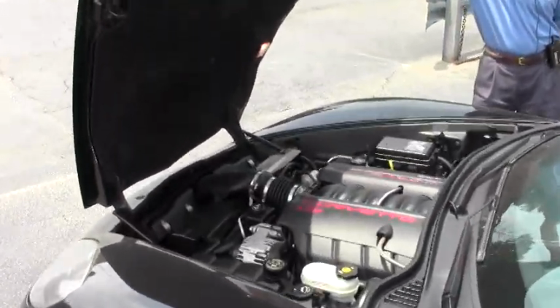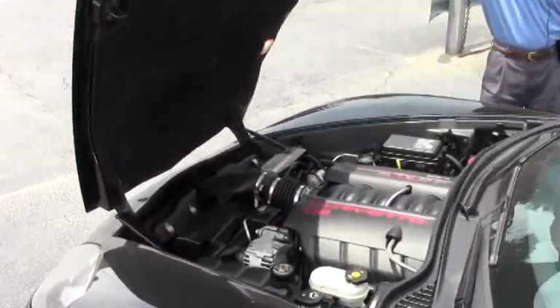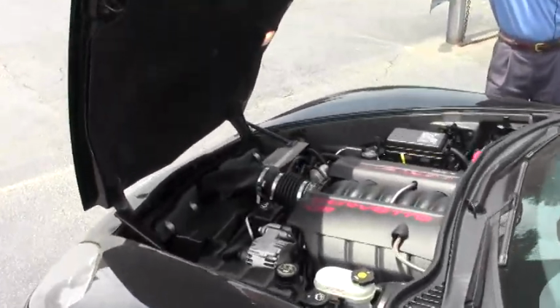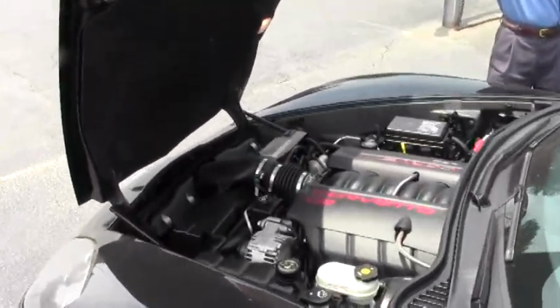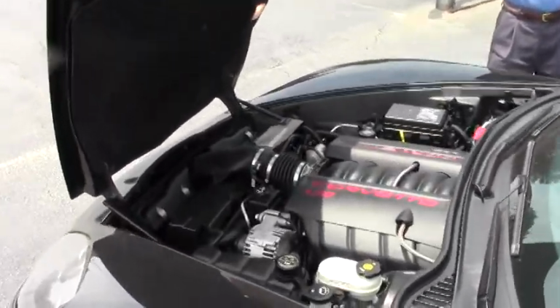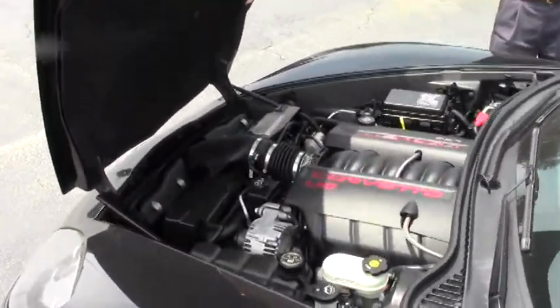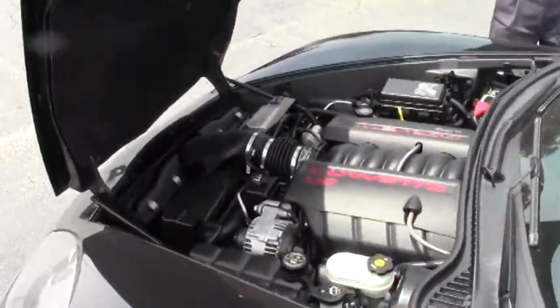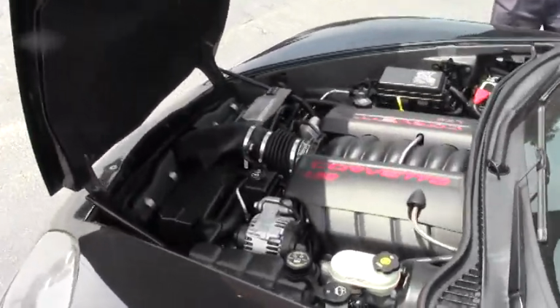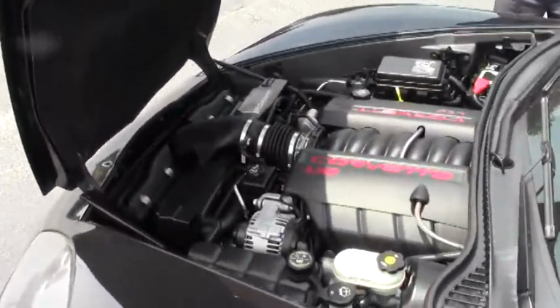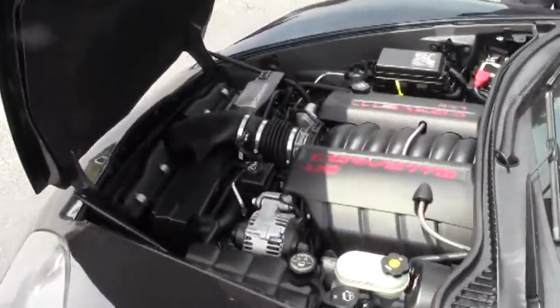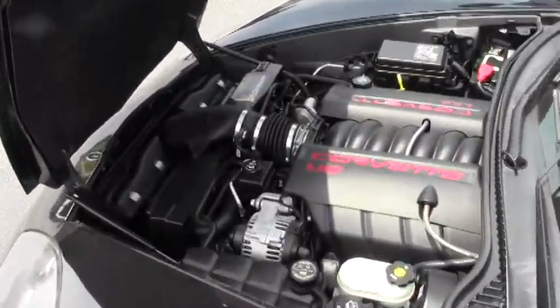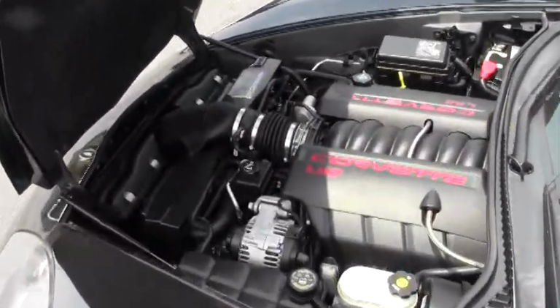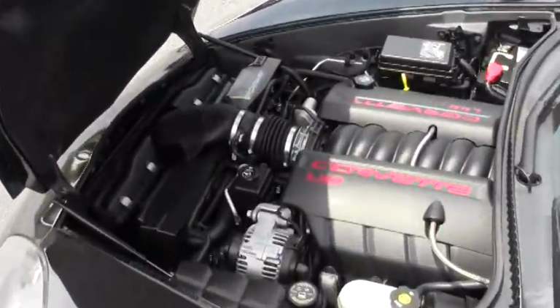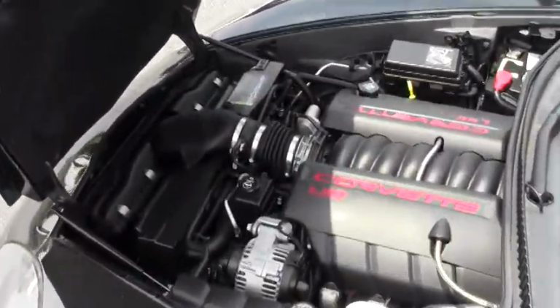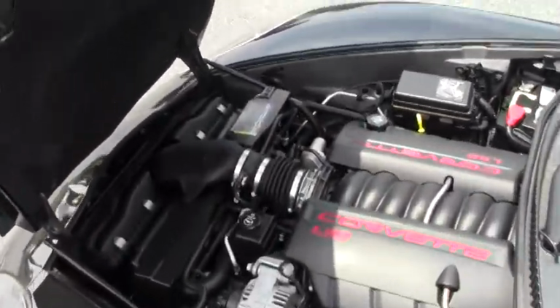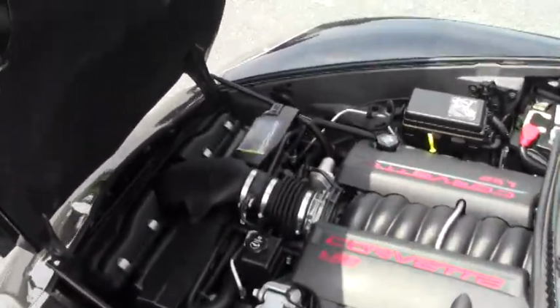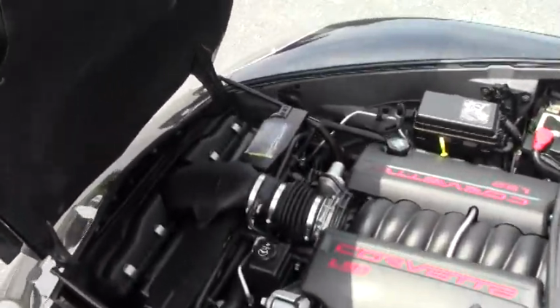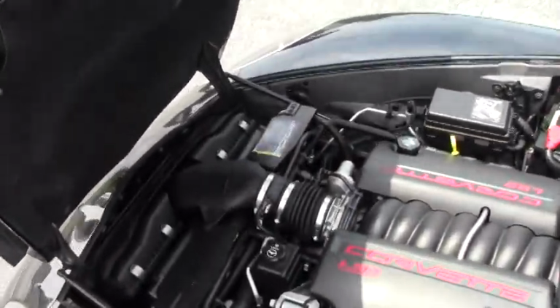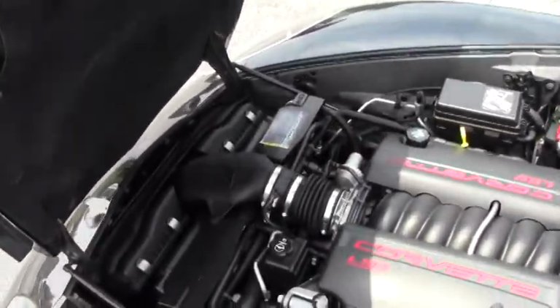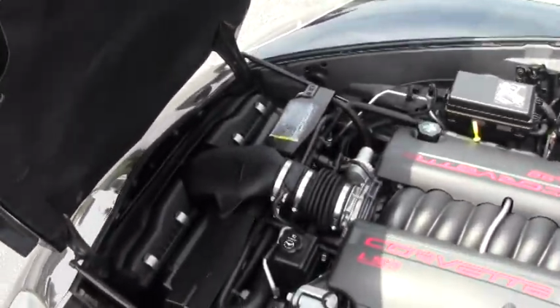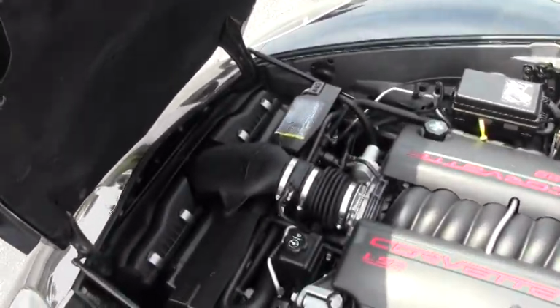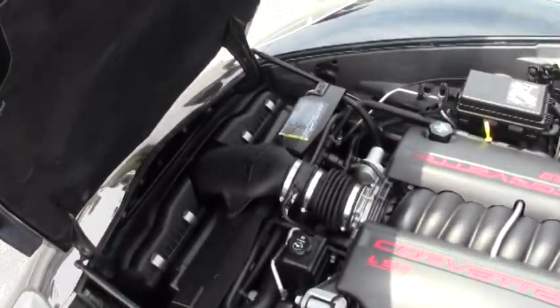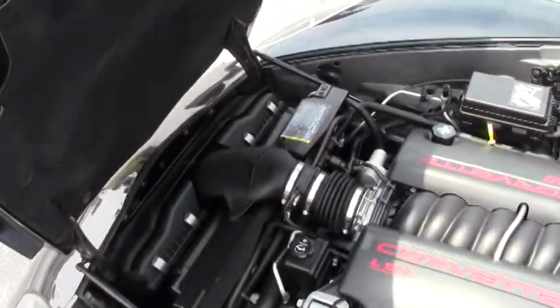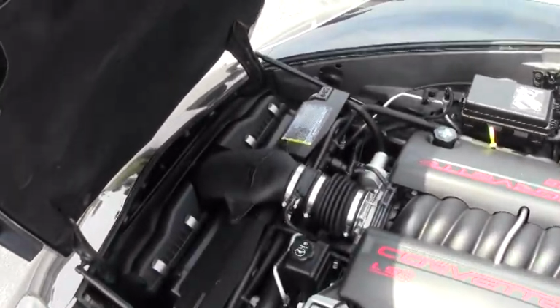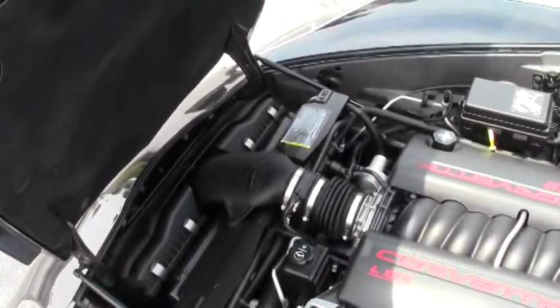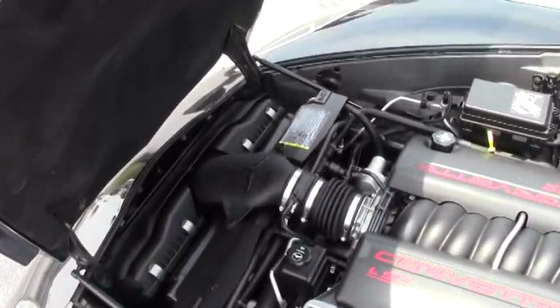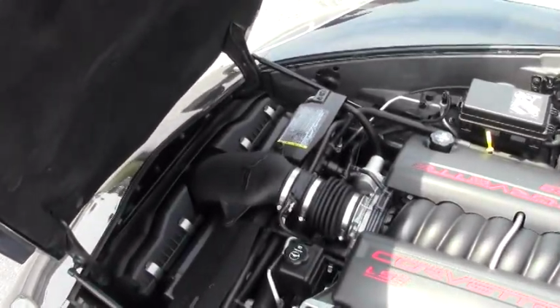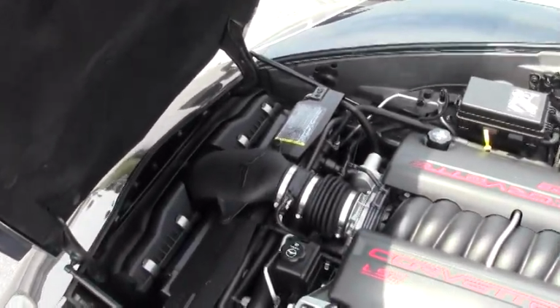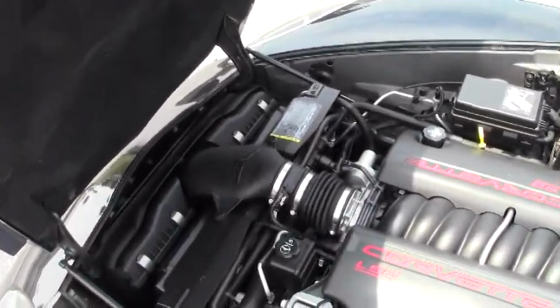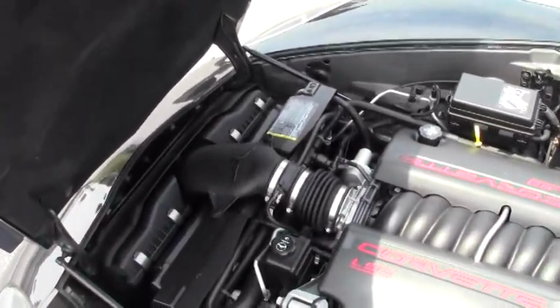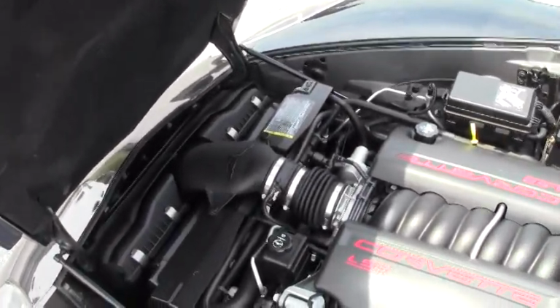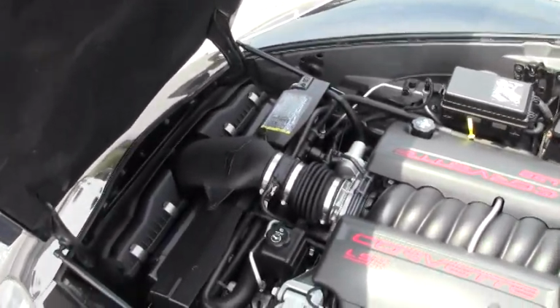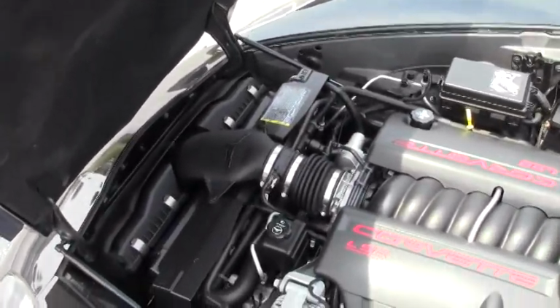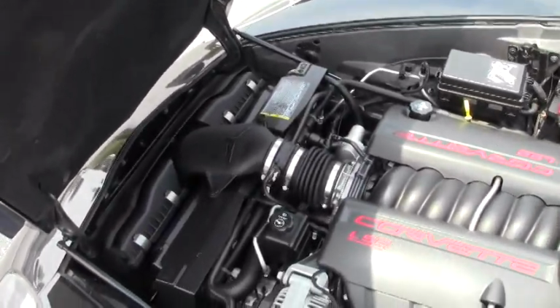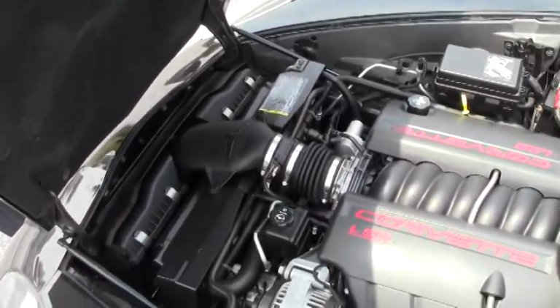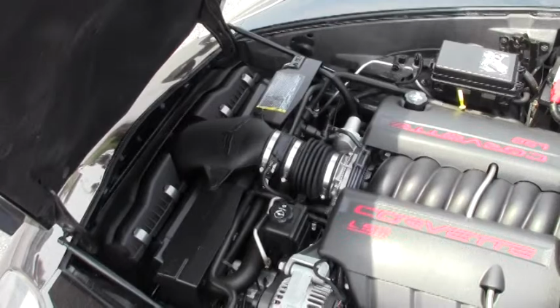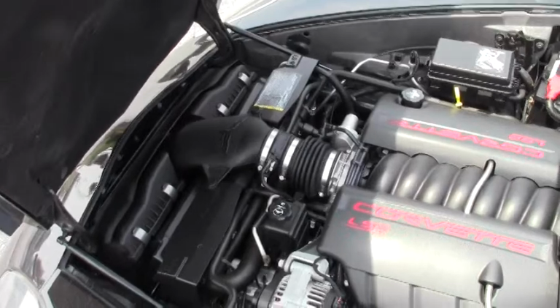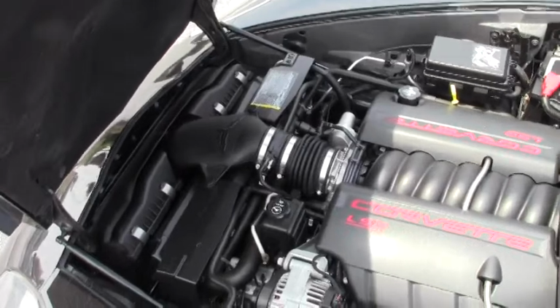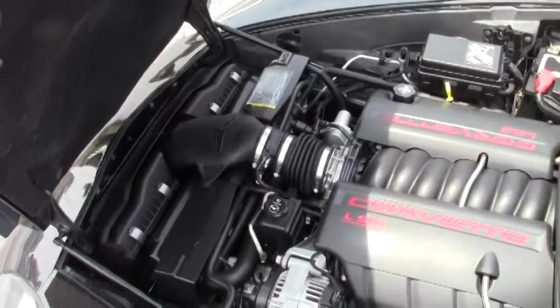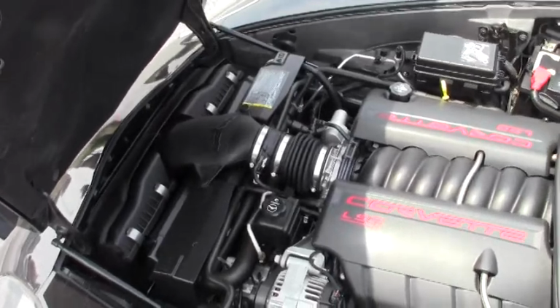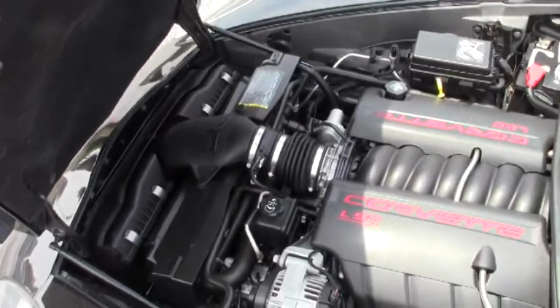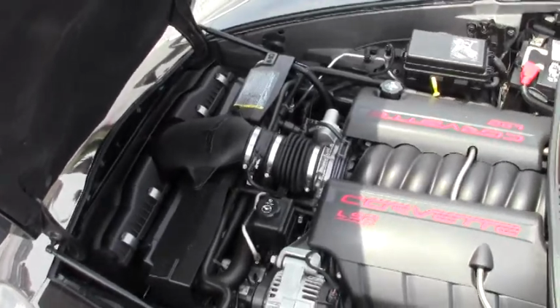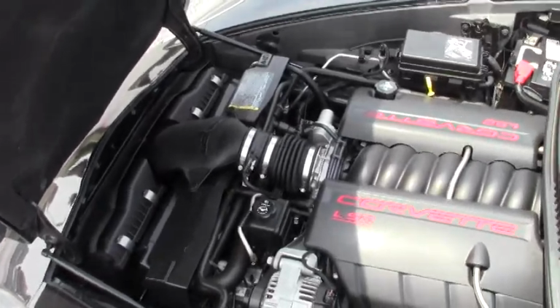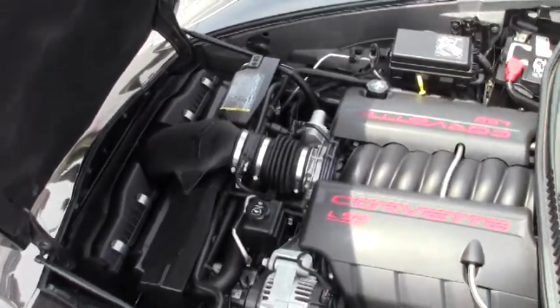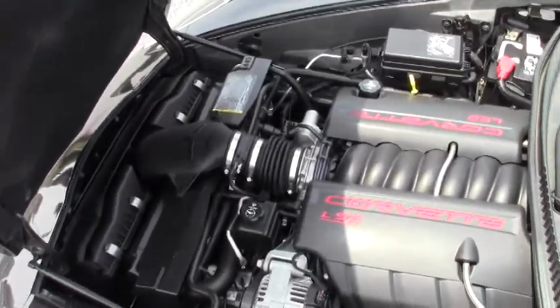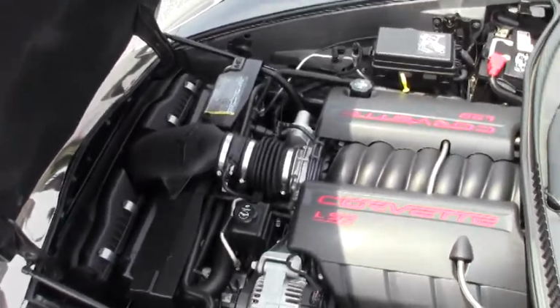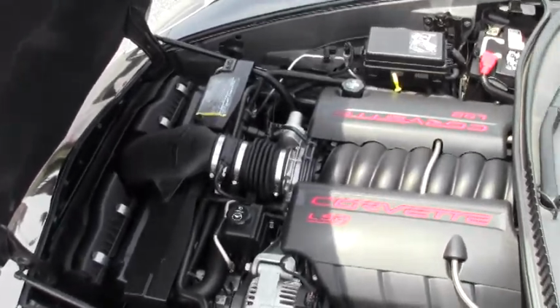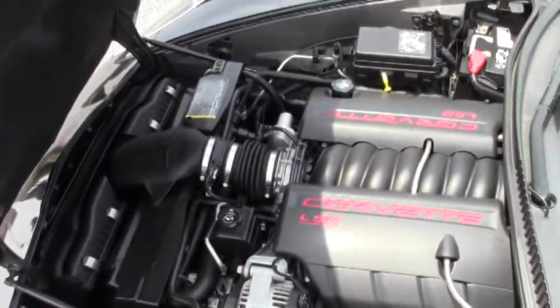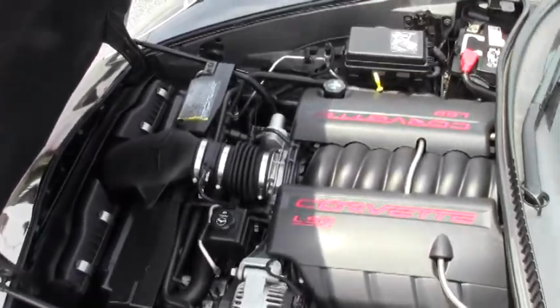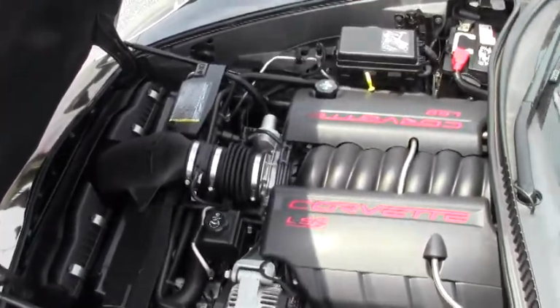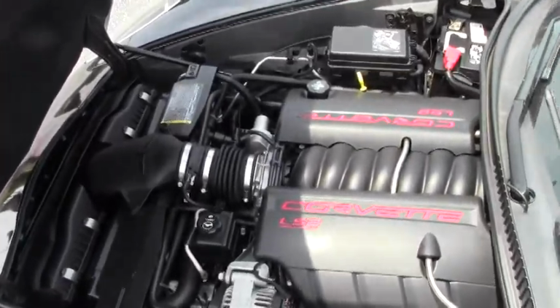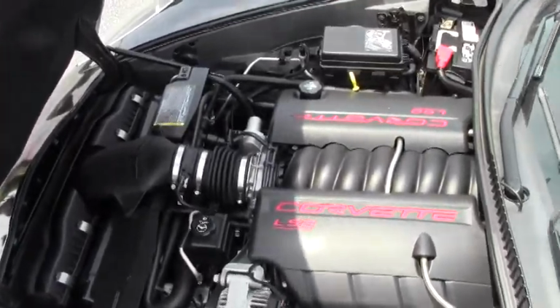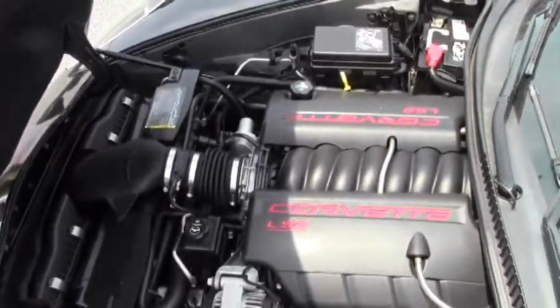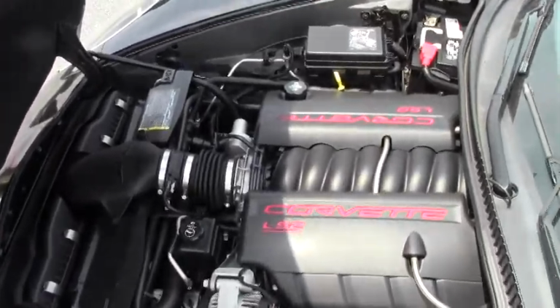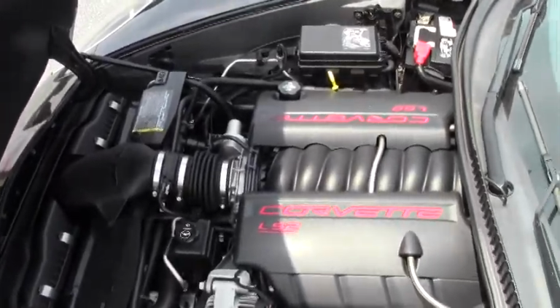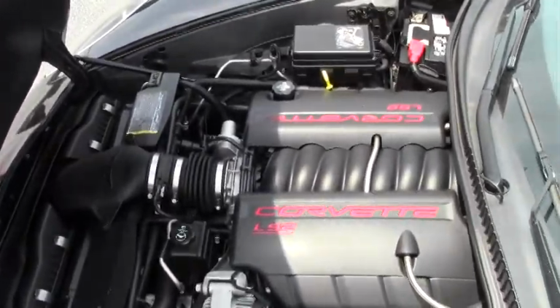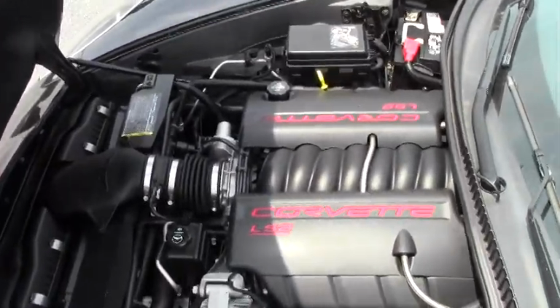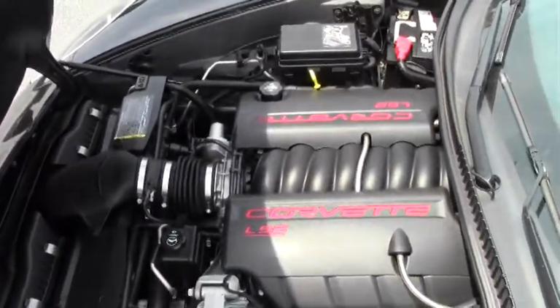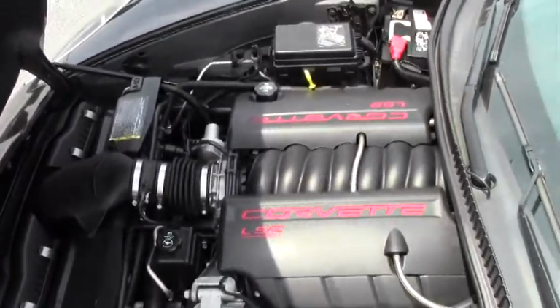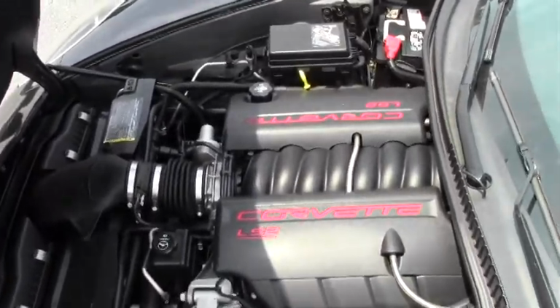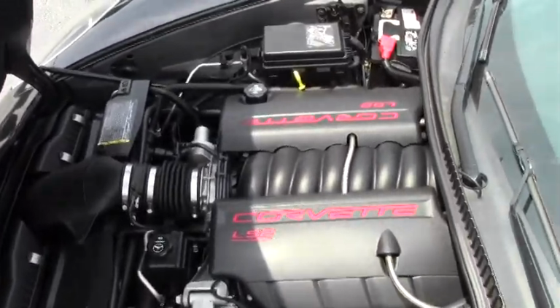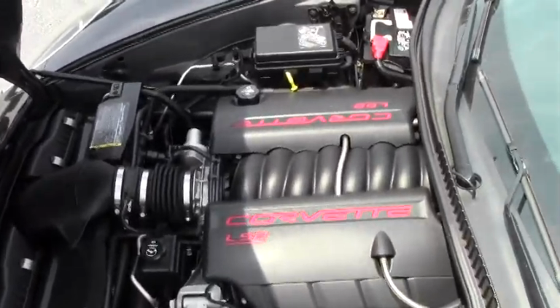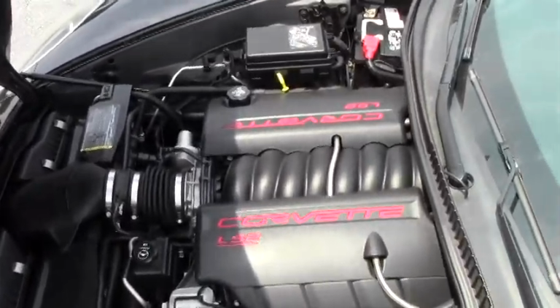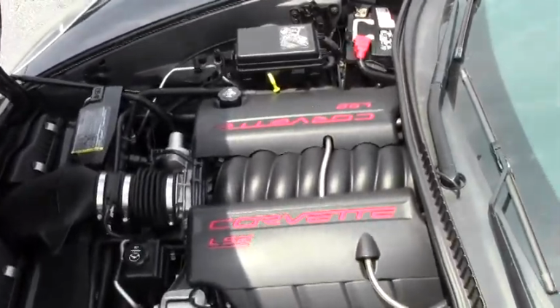As we take a look at that LS2 Corvette engine — 400 horsepower, great gas mileage.